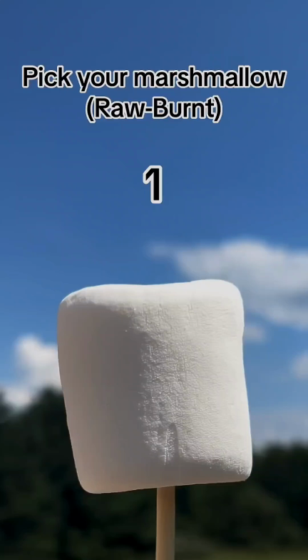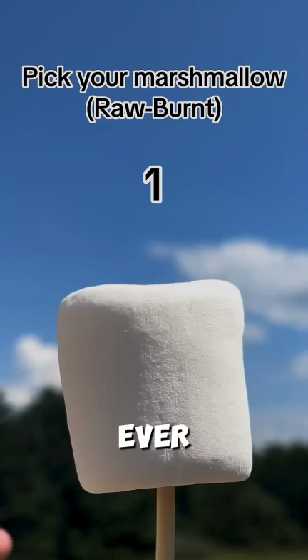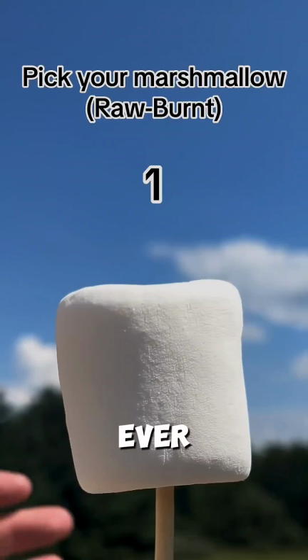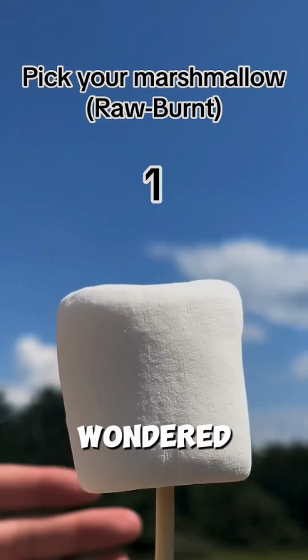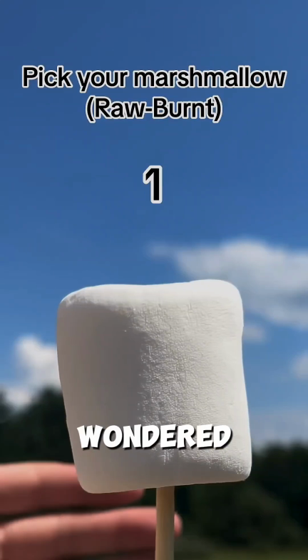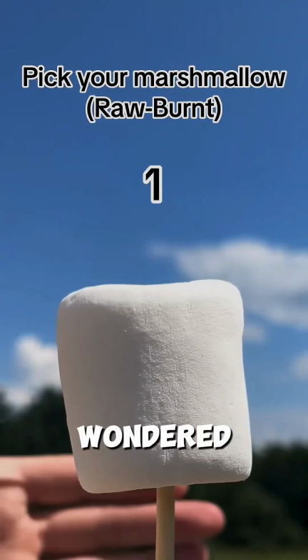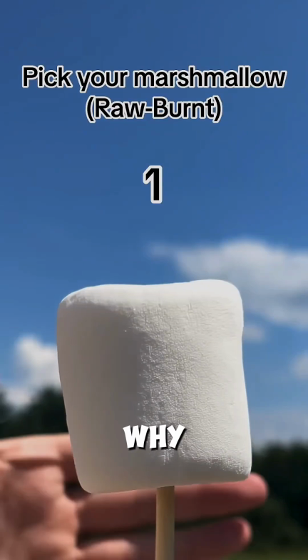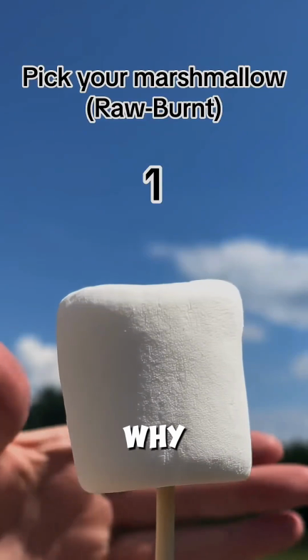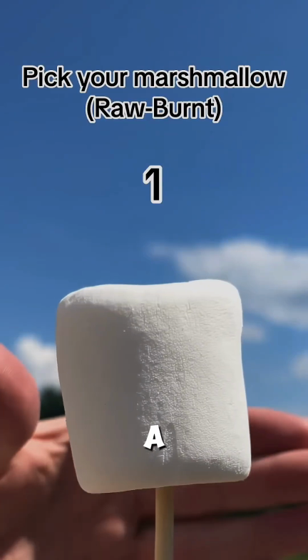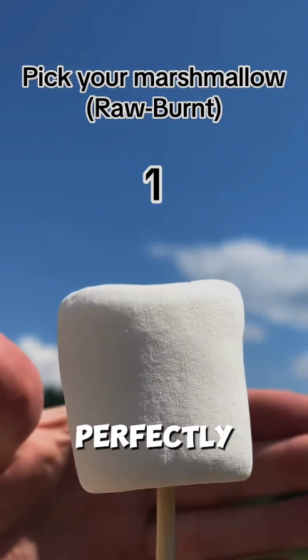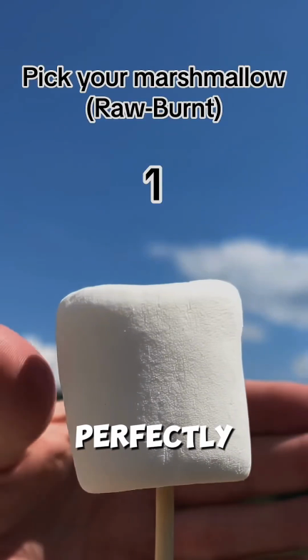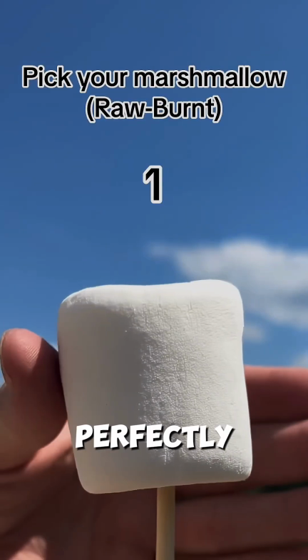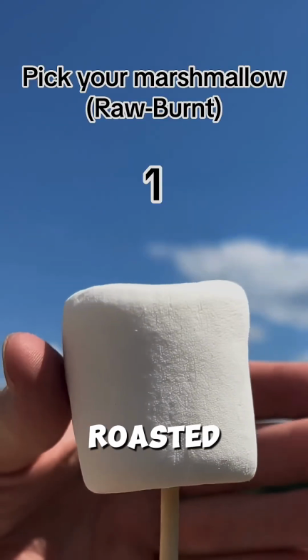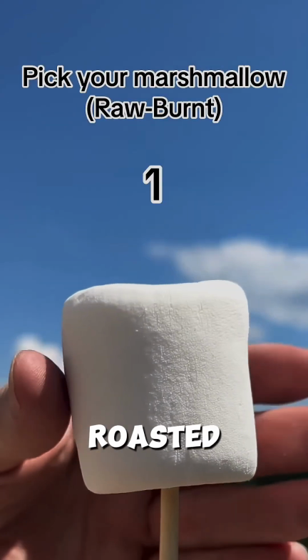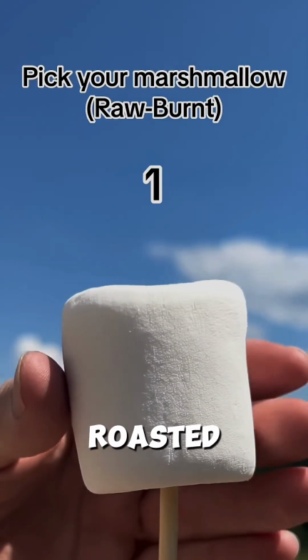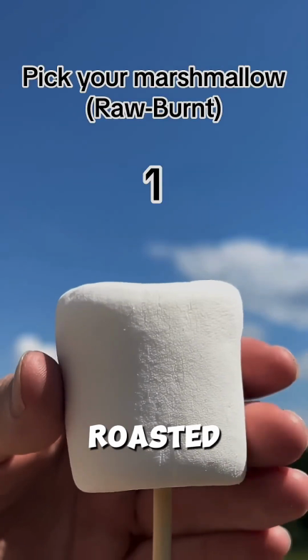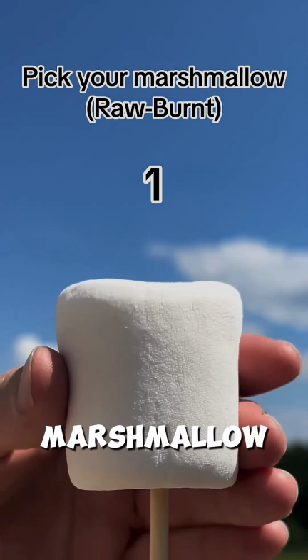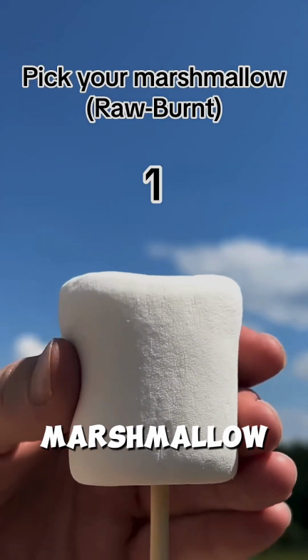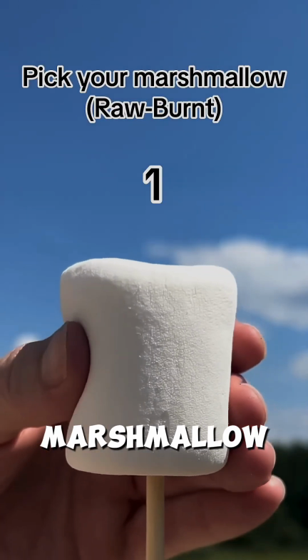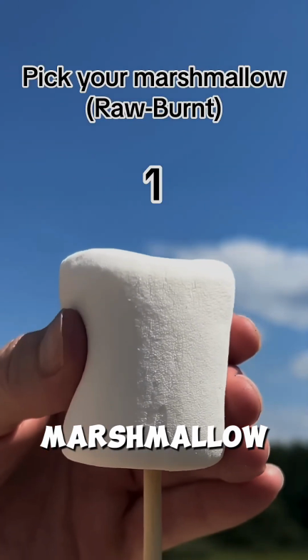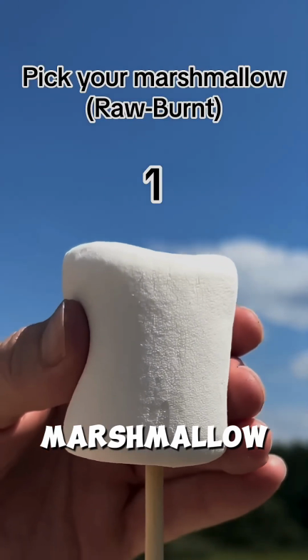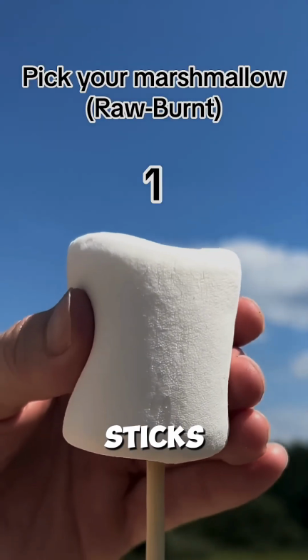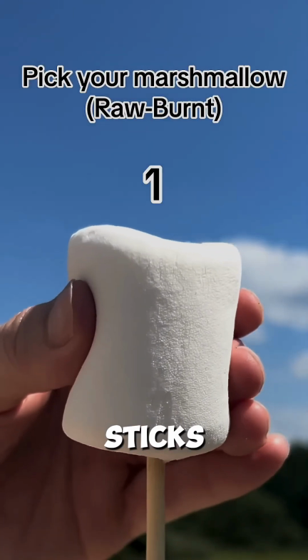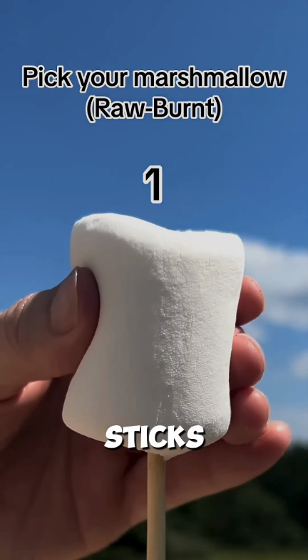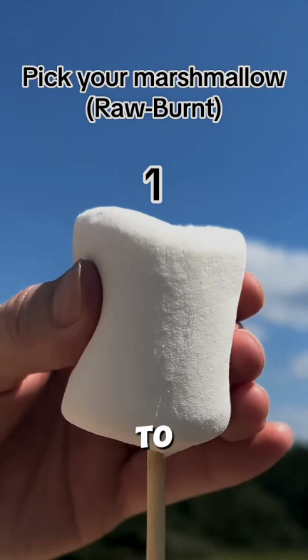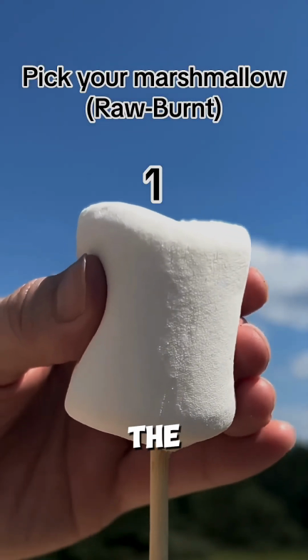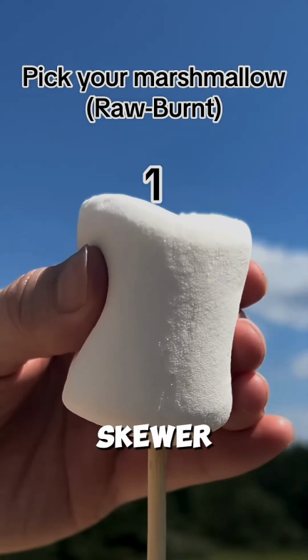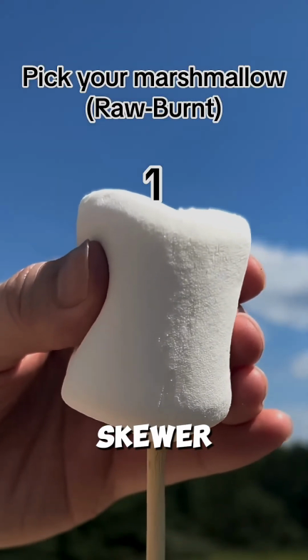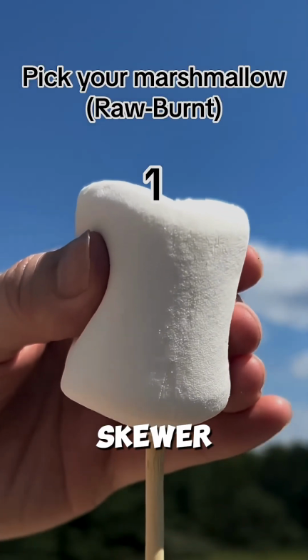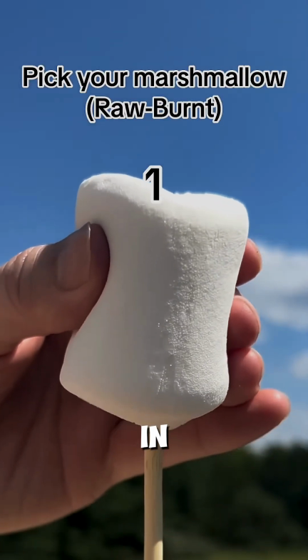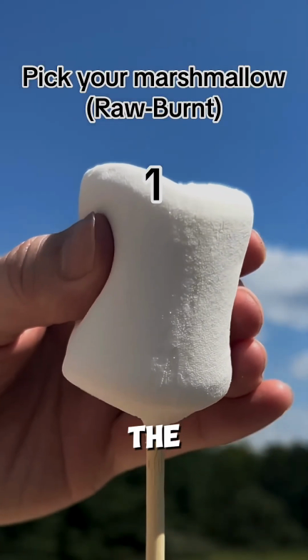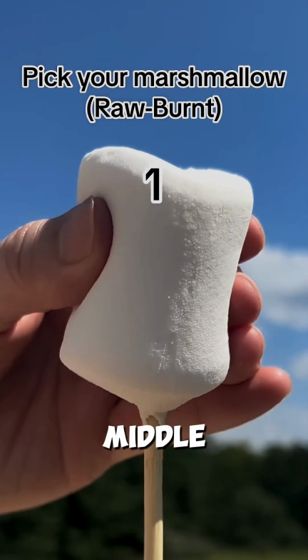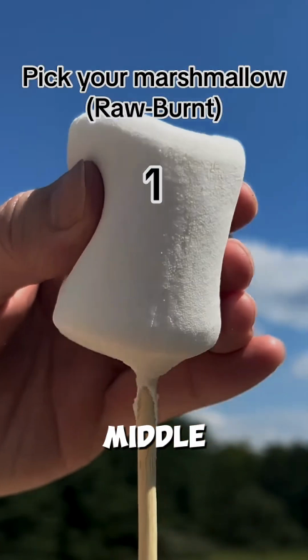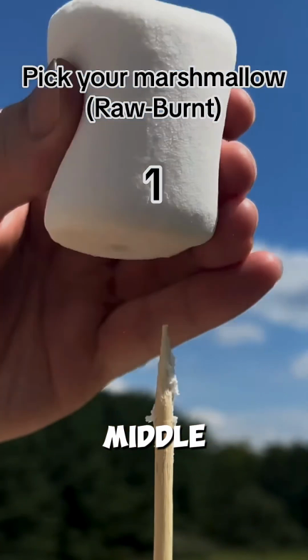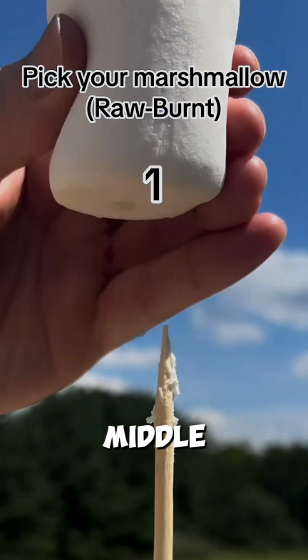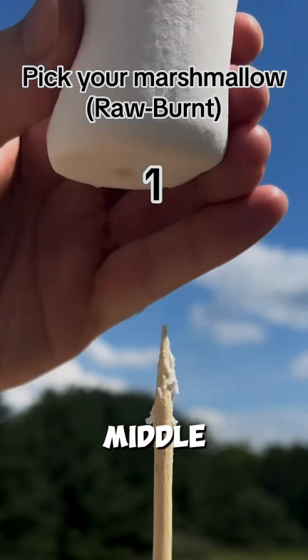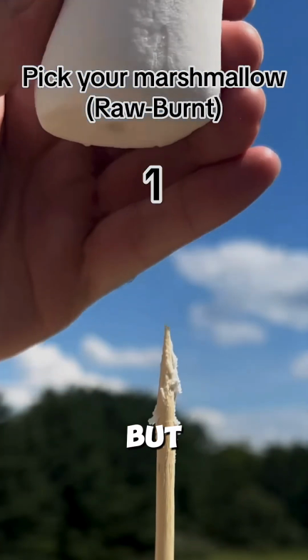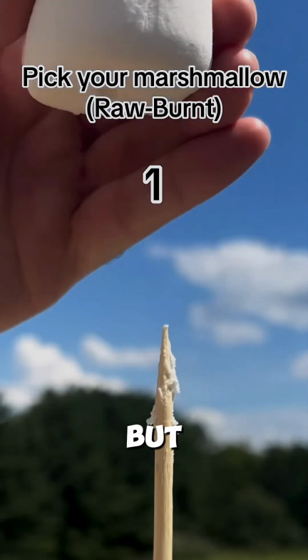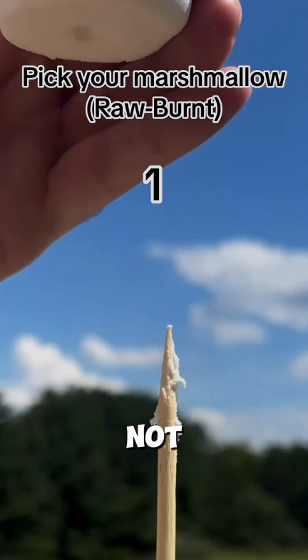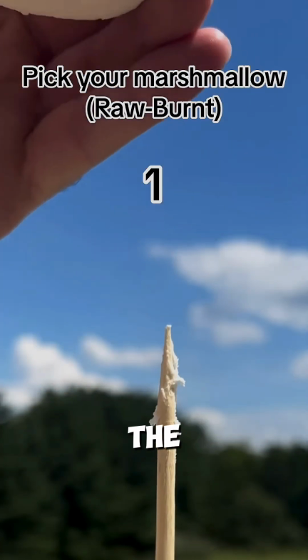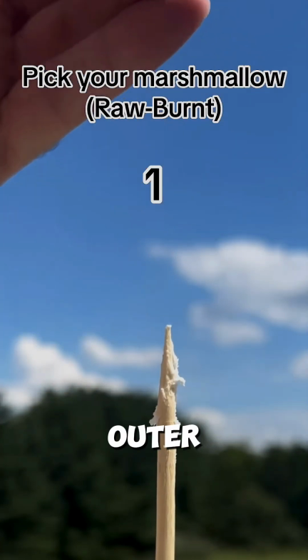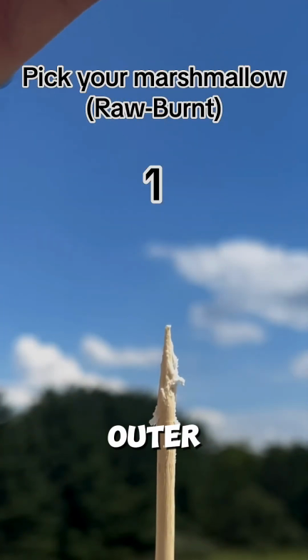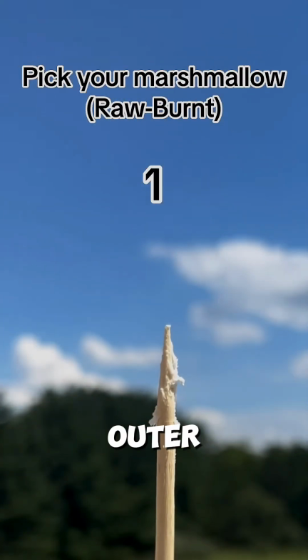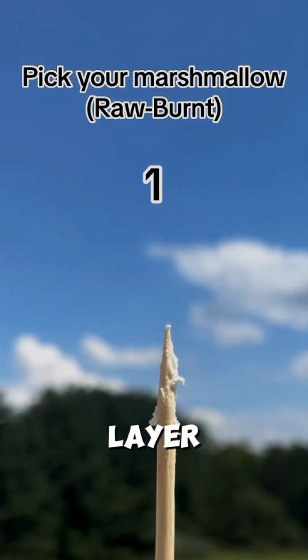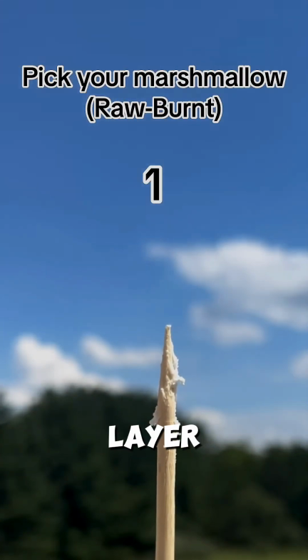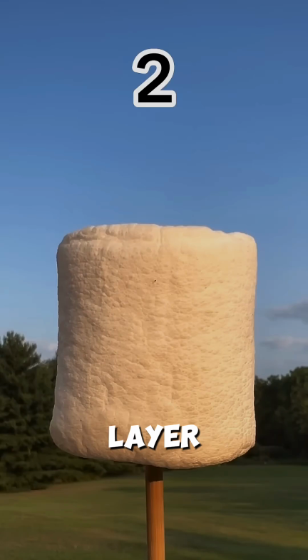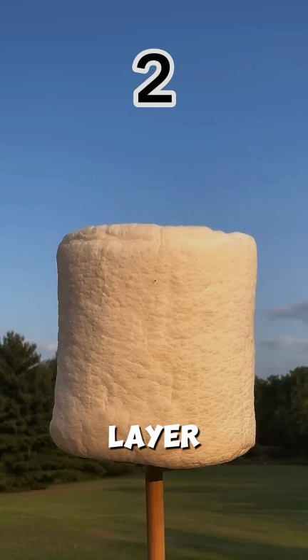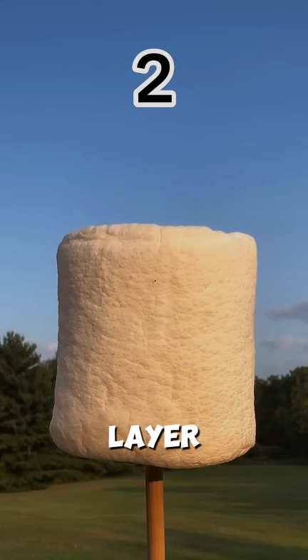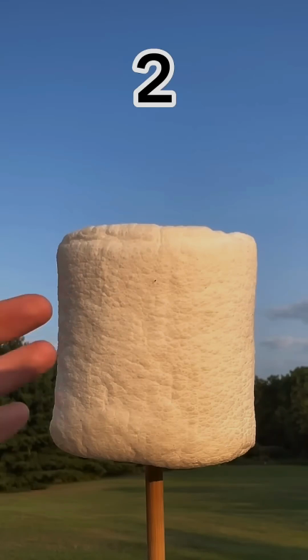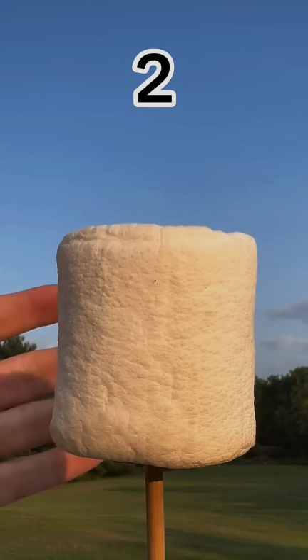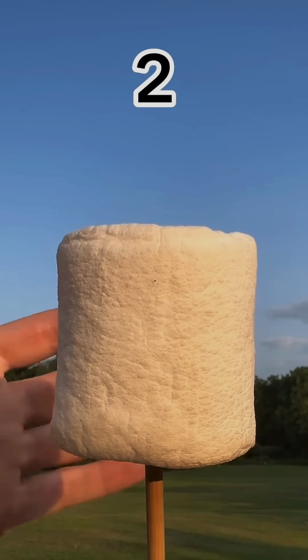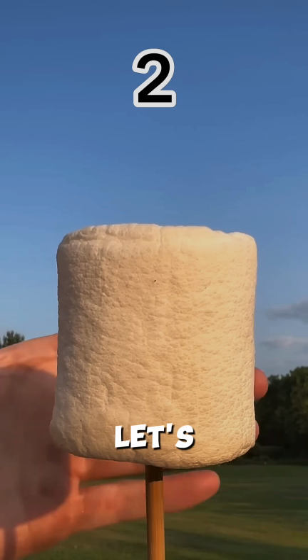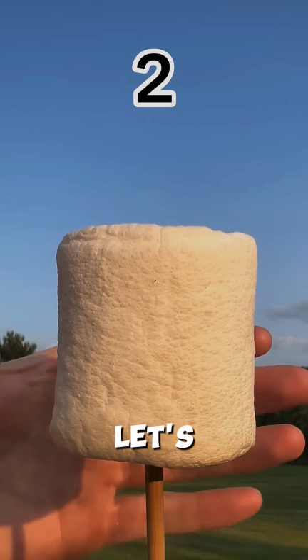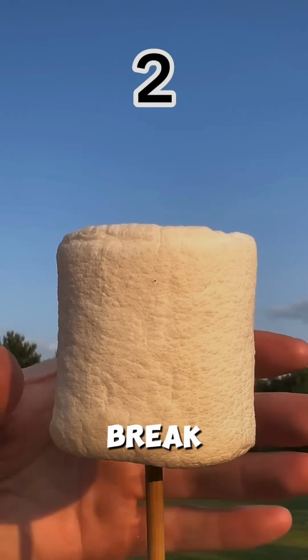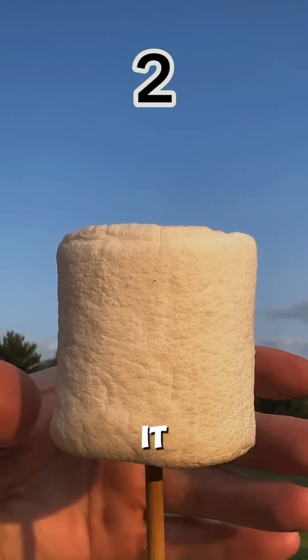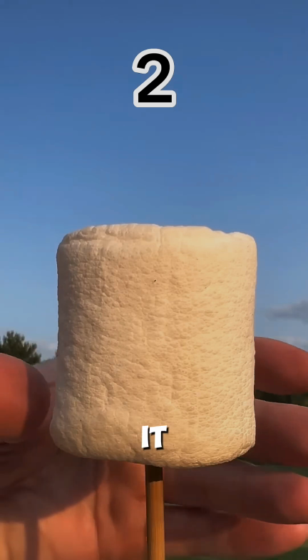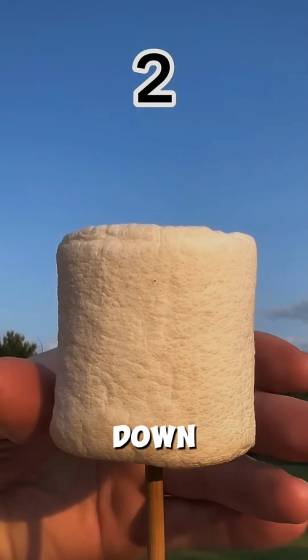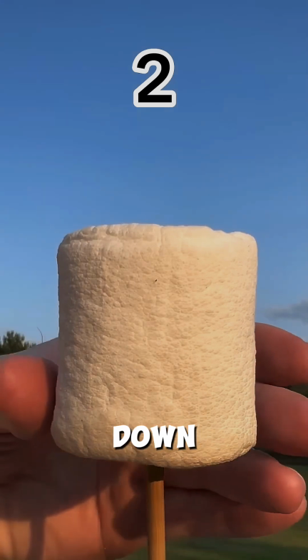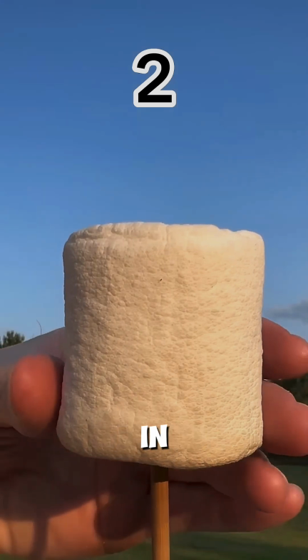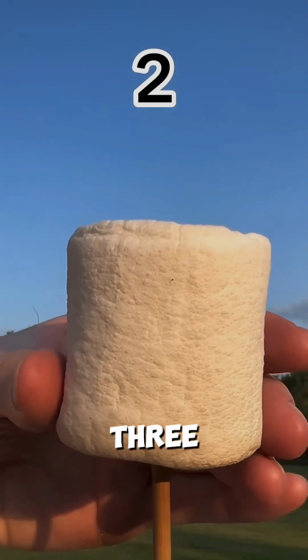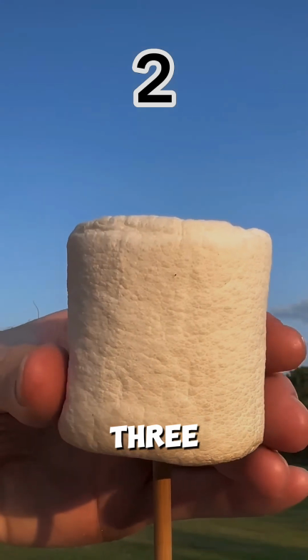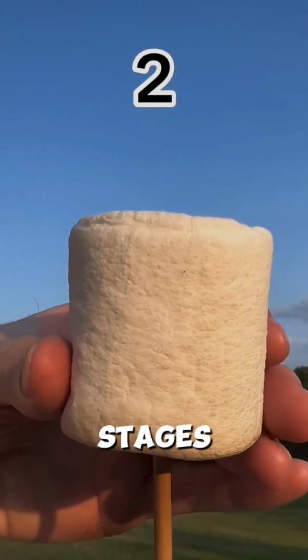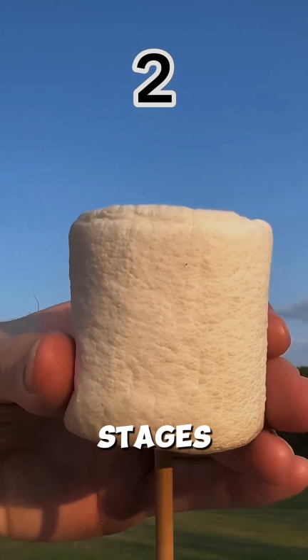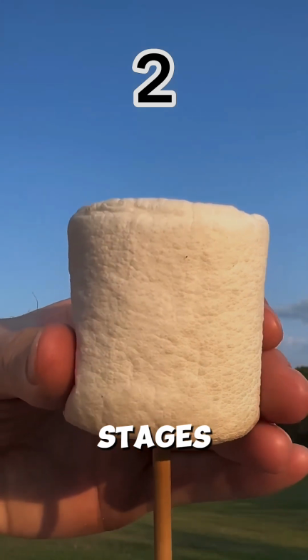Ever wondered why a perfectly roasted marshmallow sticks to the skewer in the middle, but not the outer layer? Let's break it down in three stages.